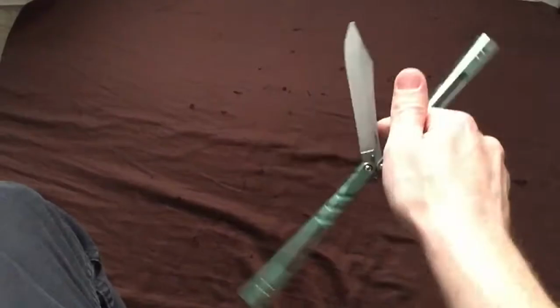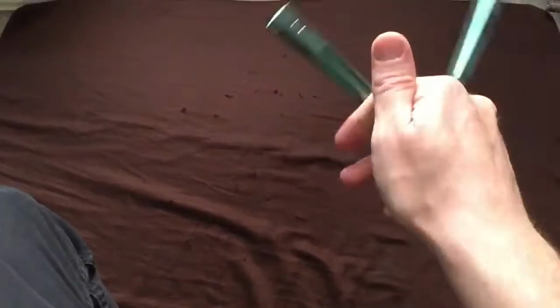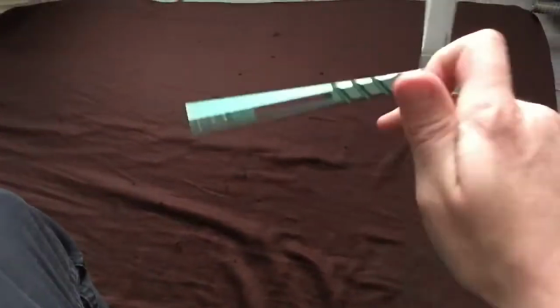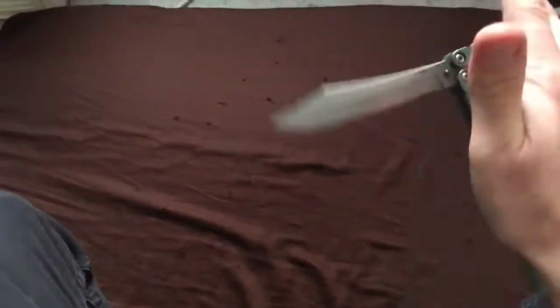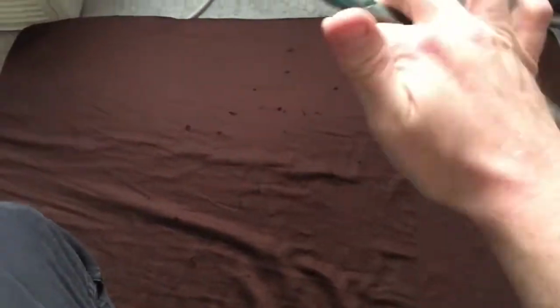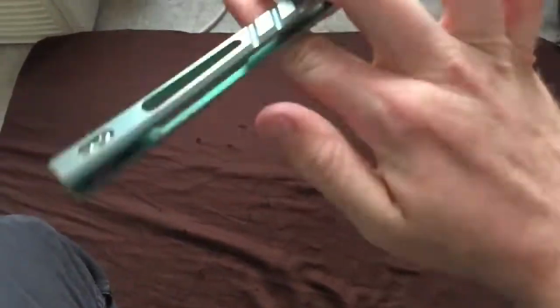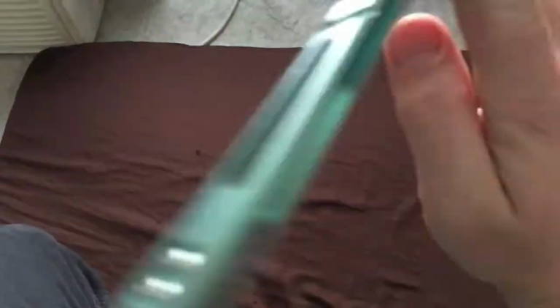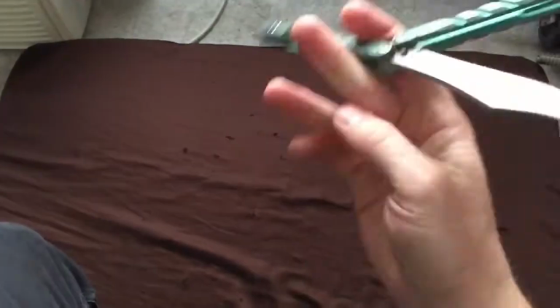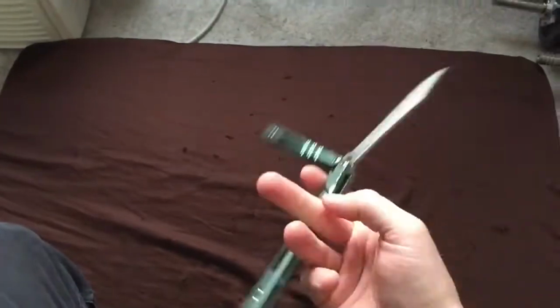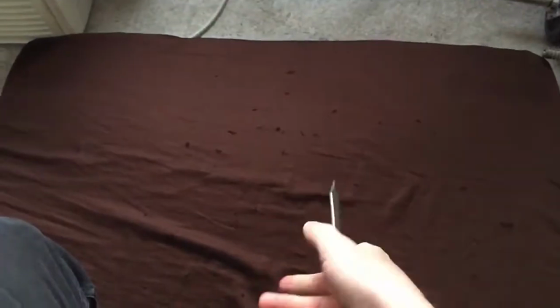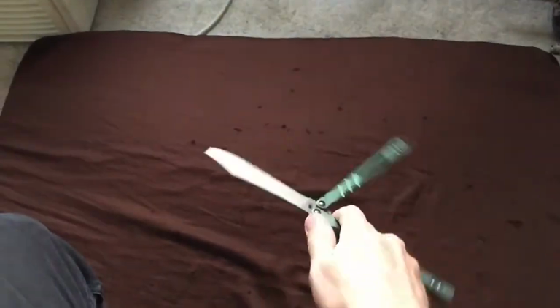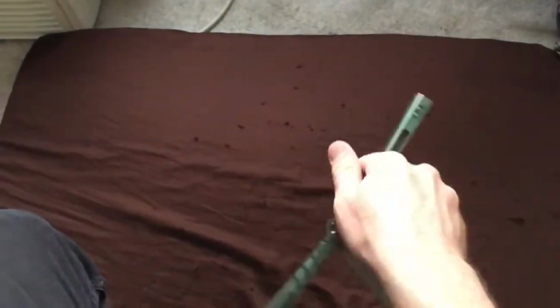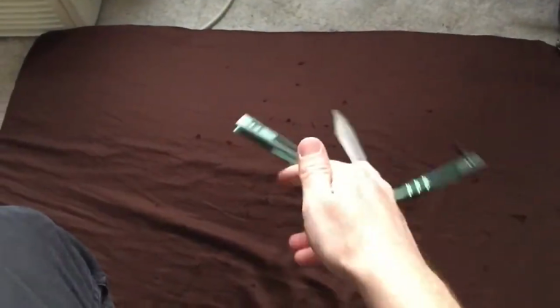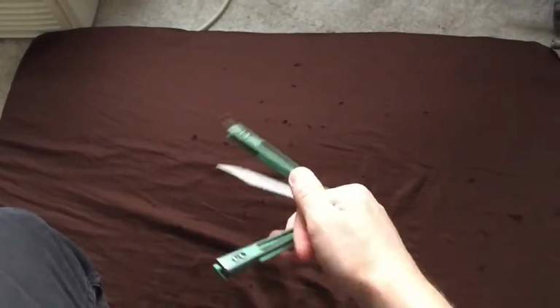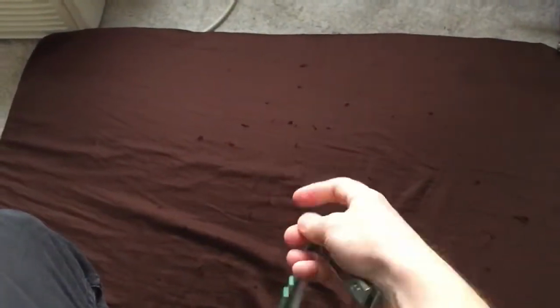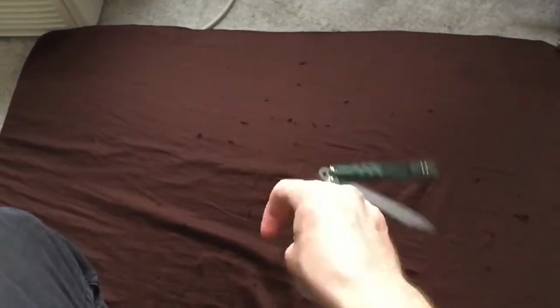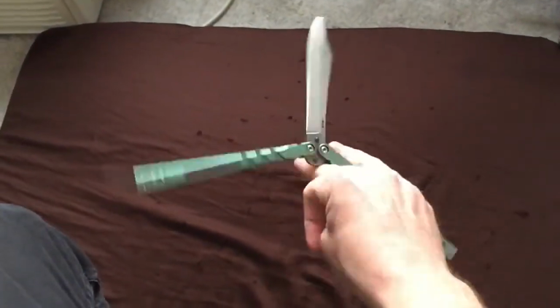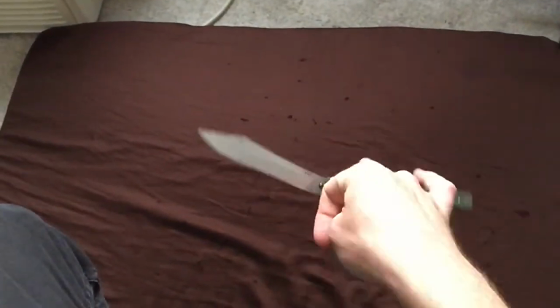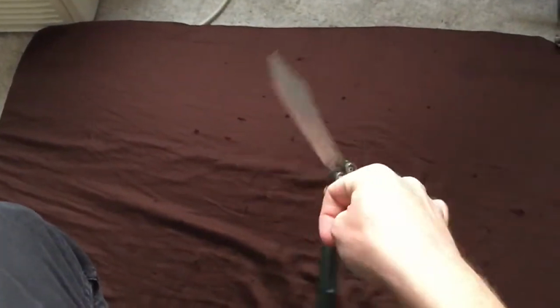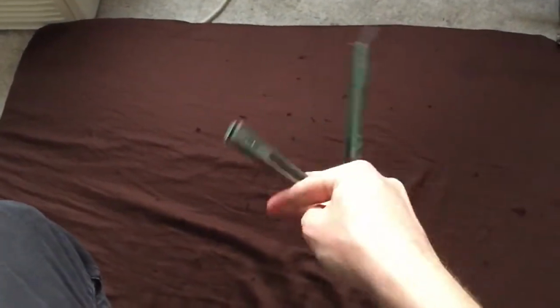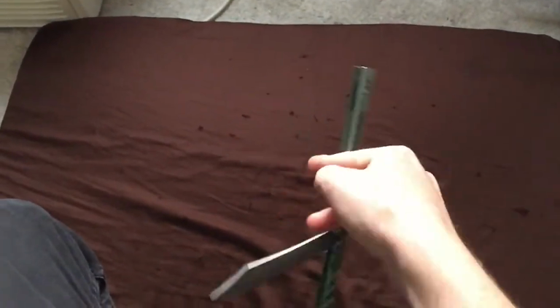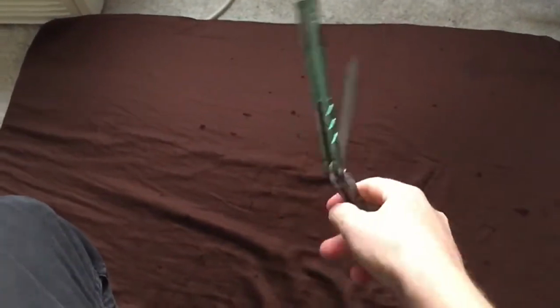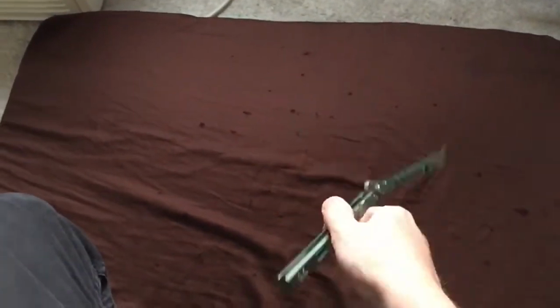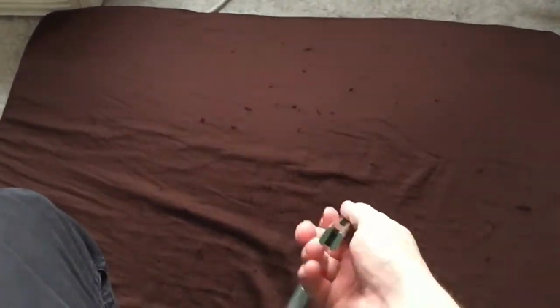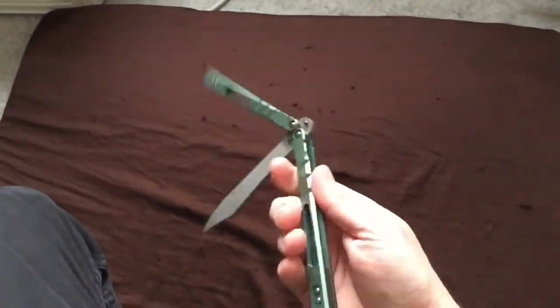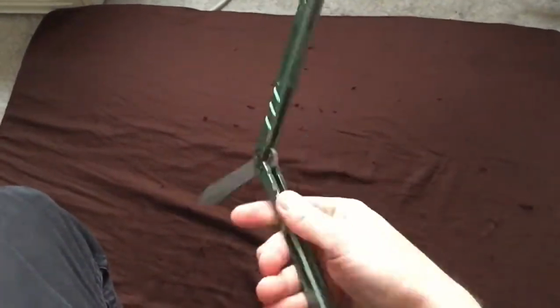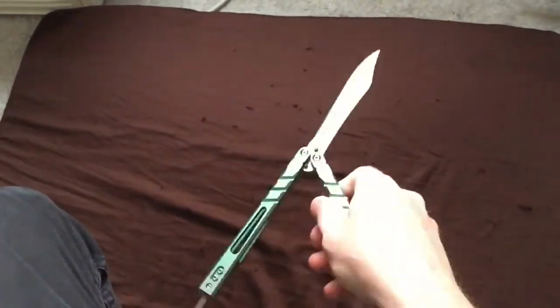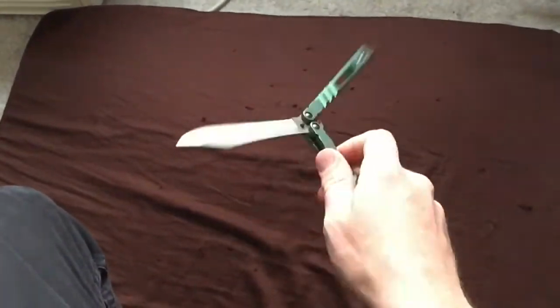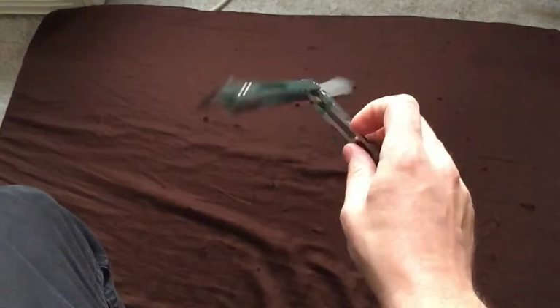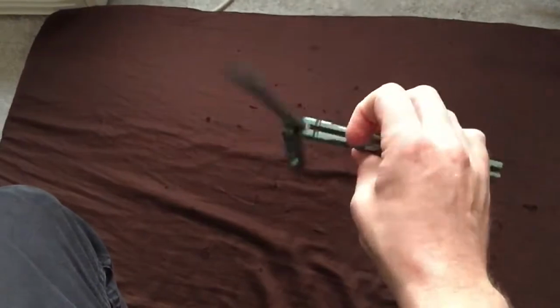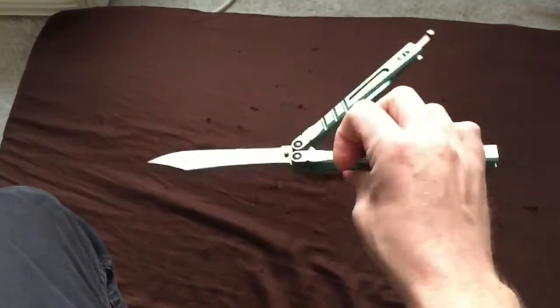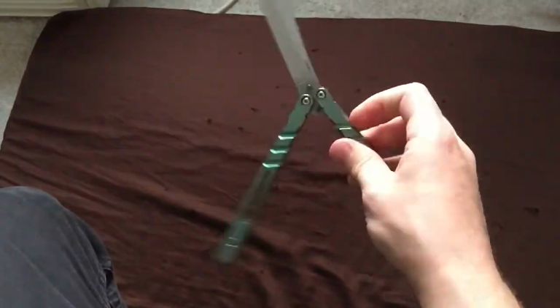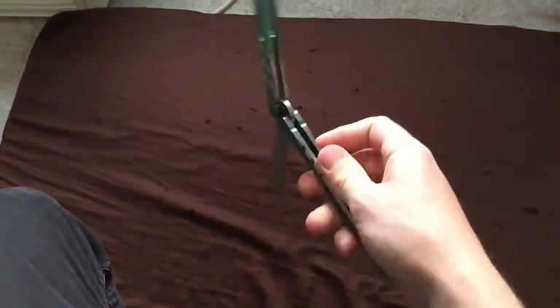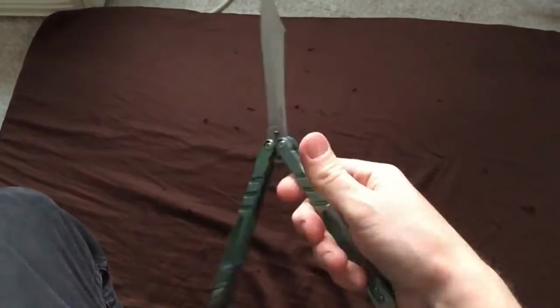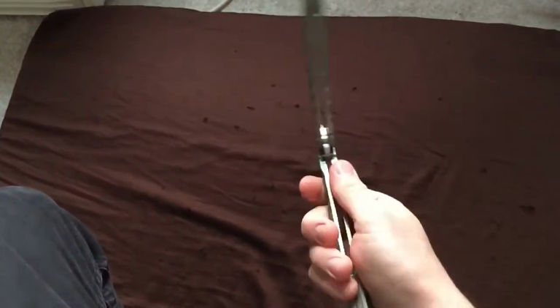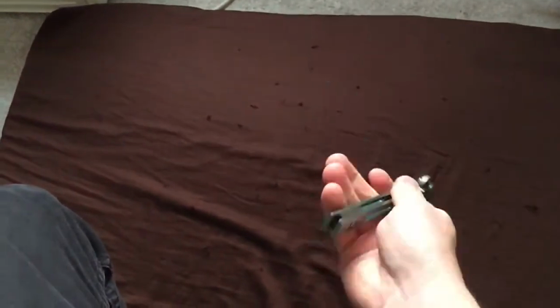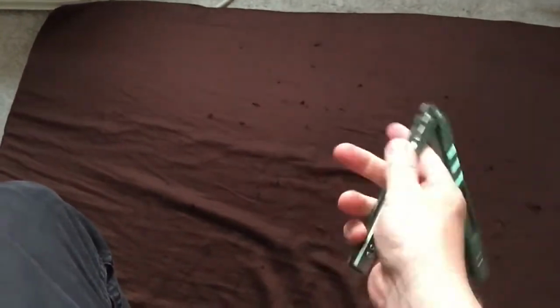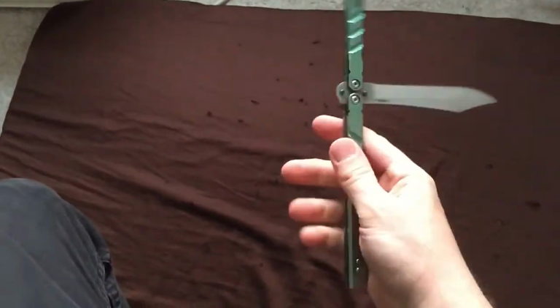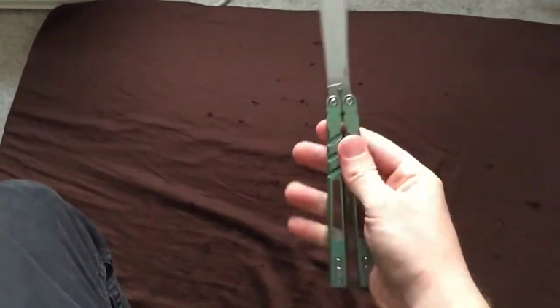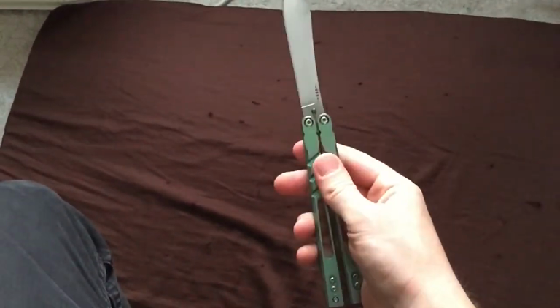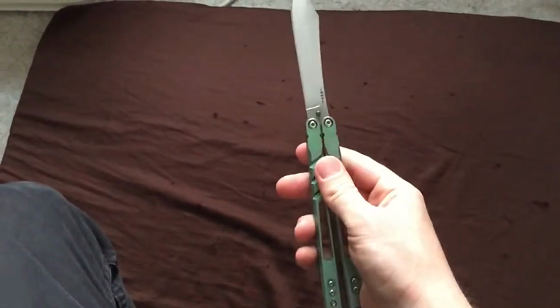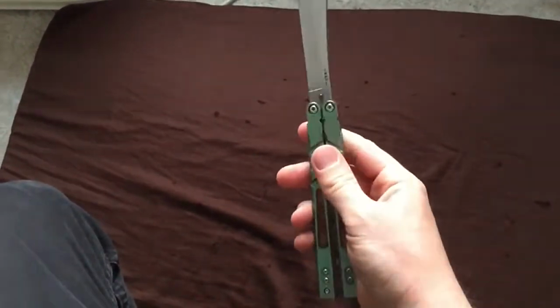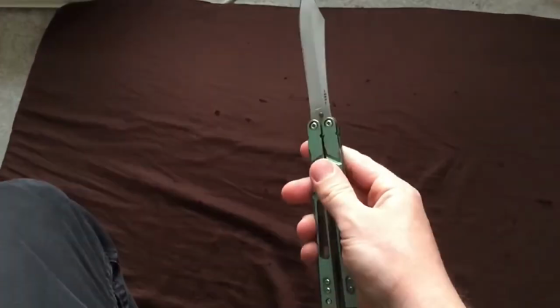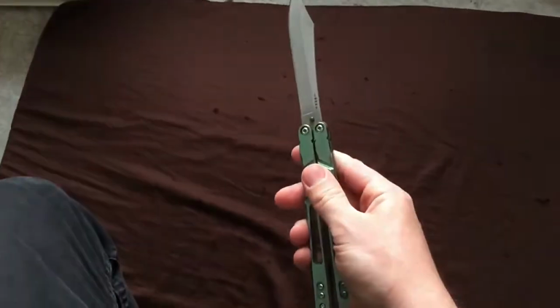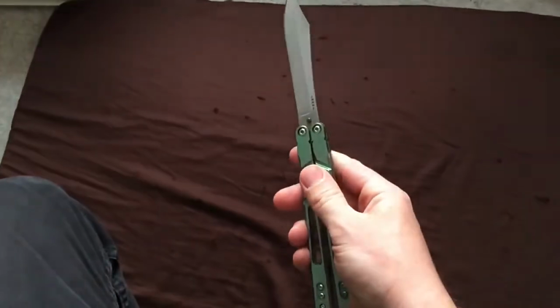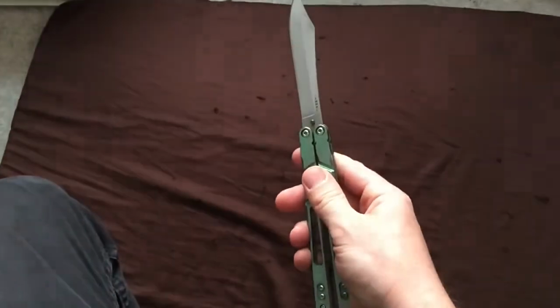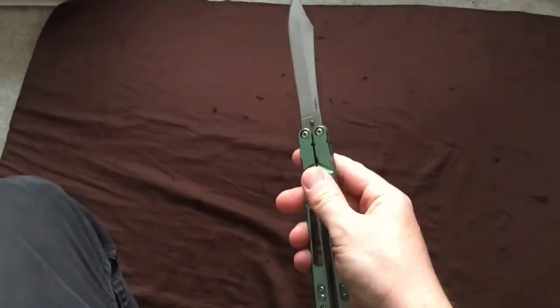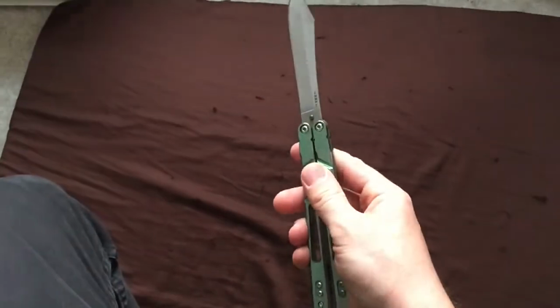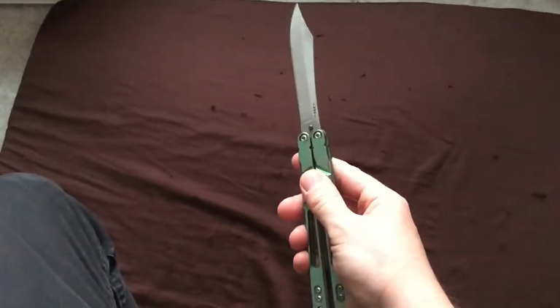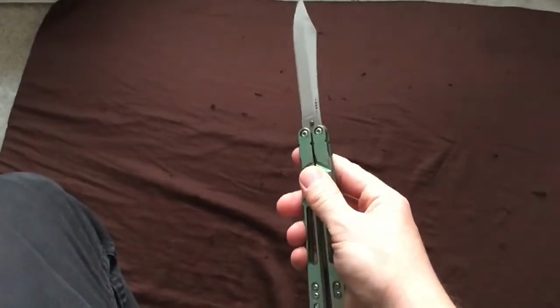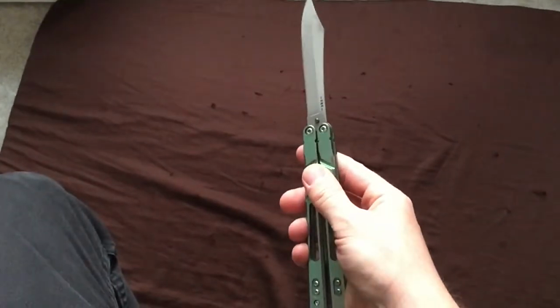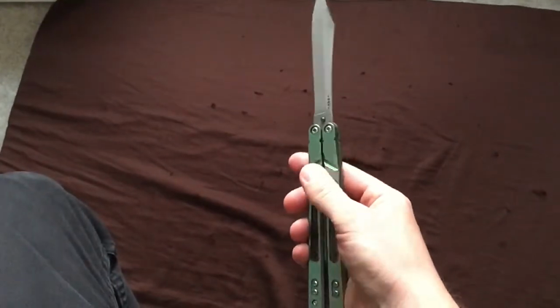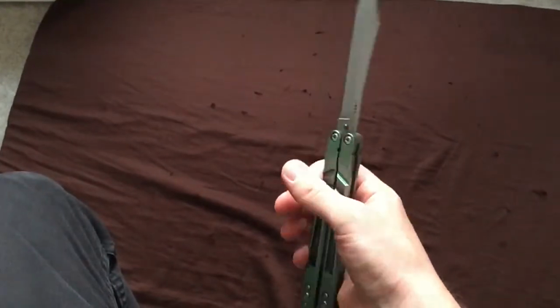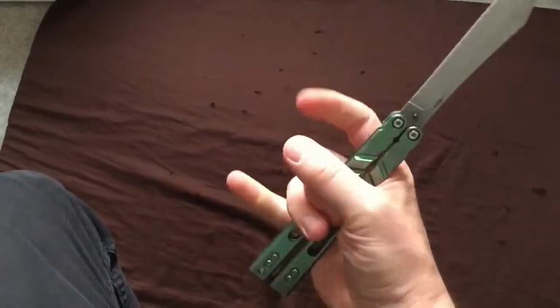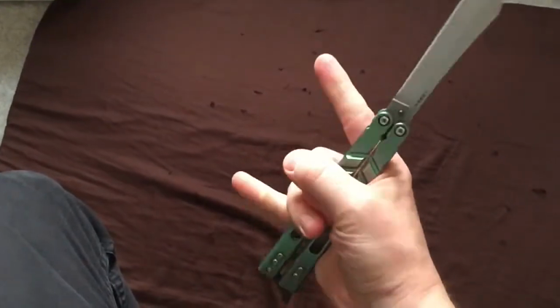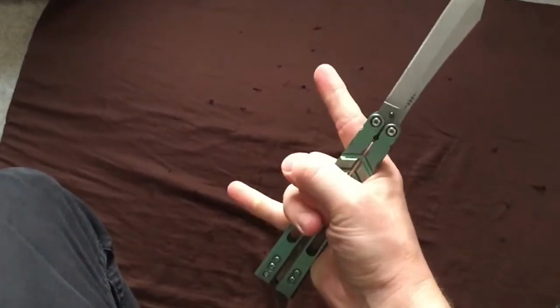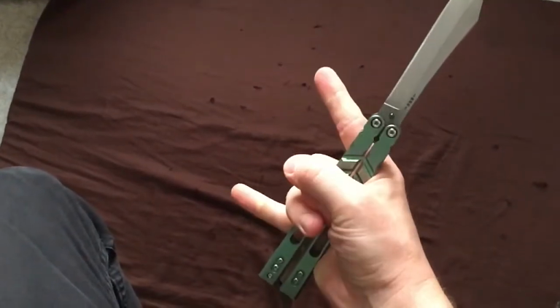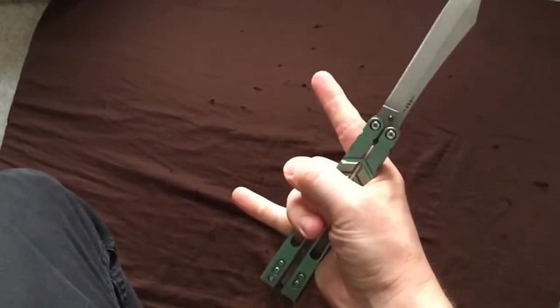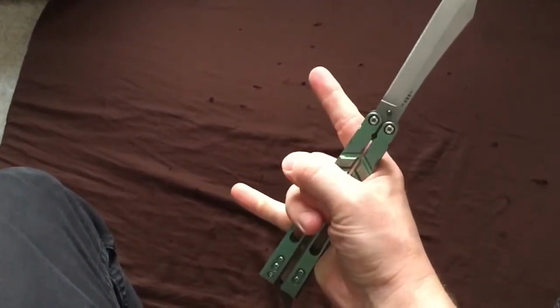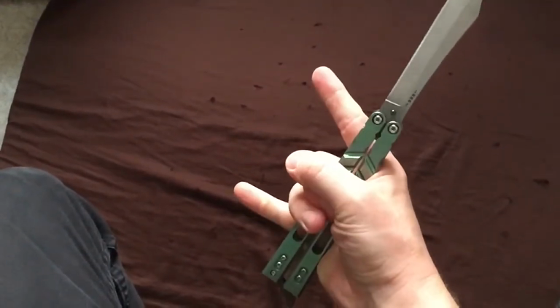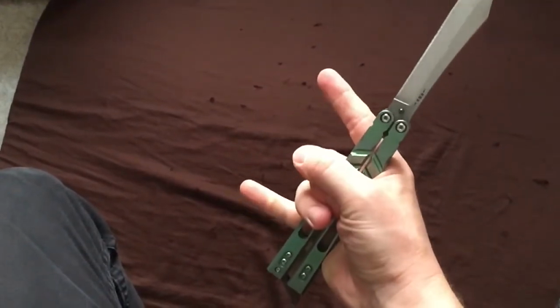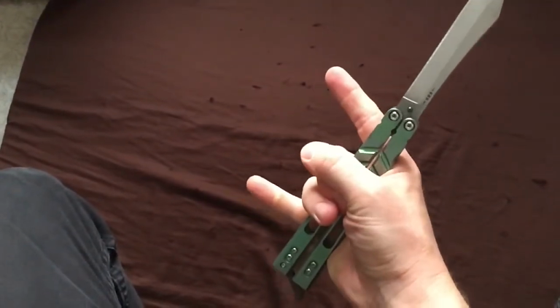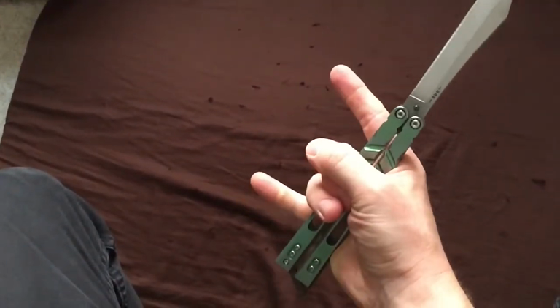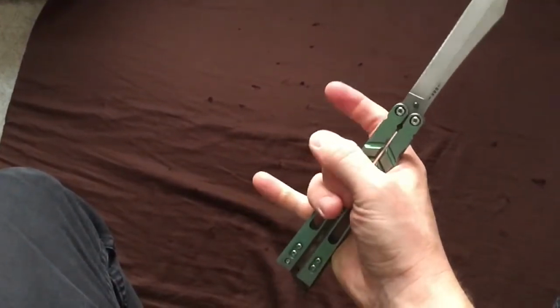Well, that's about all the torture testing I'm able to take. I'm gonna go take this latch off, but thanks for watching — keep flipping, stay tuned for more.